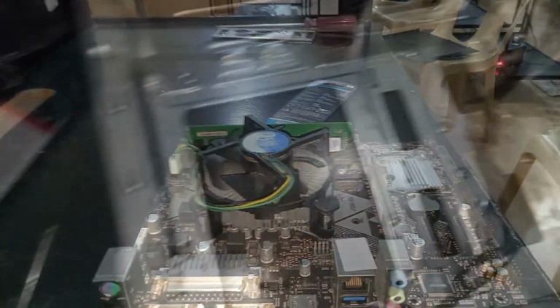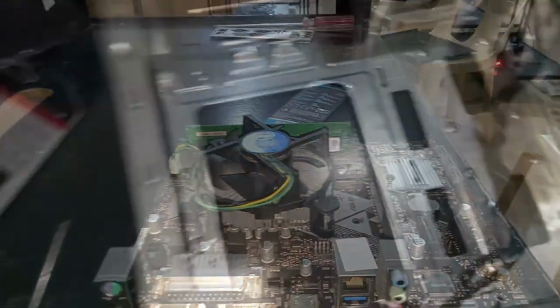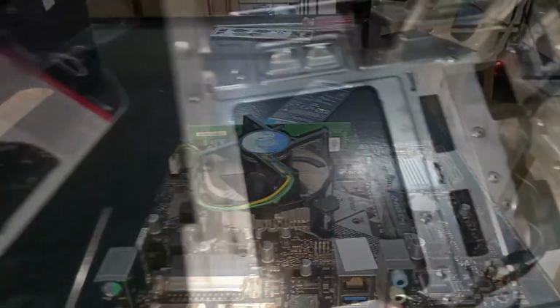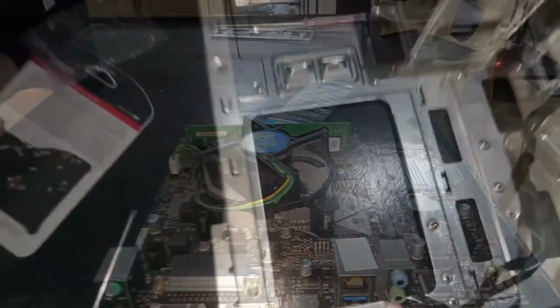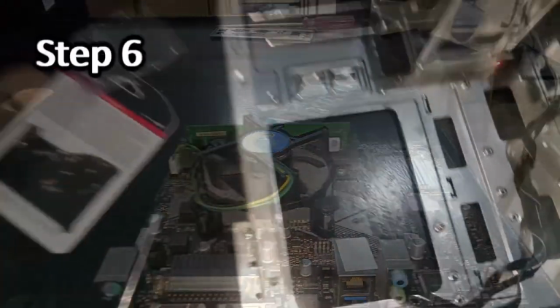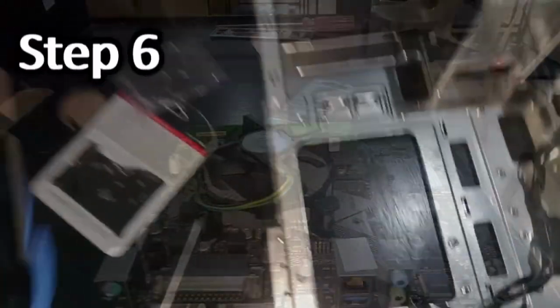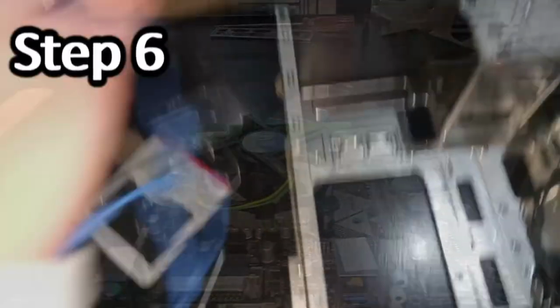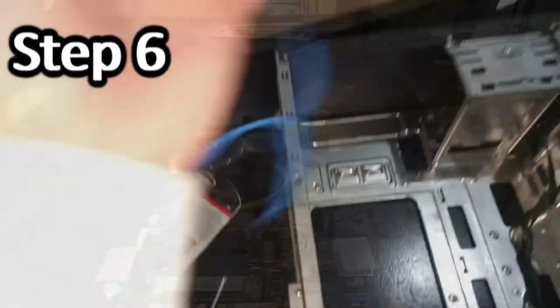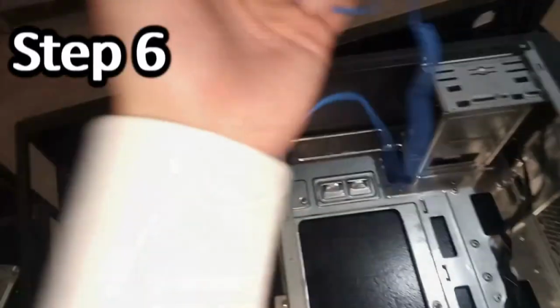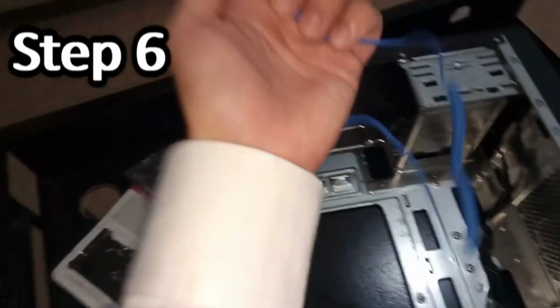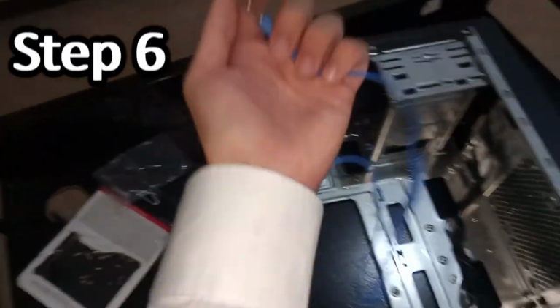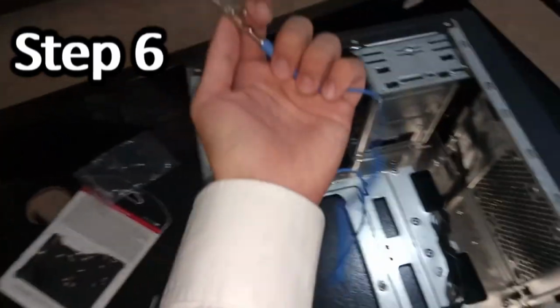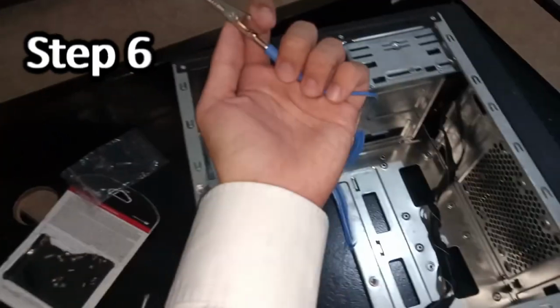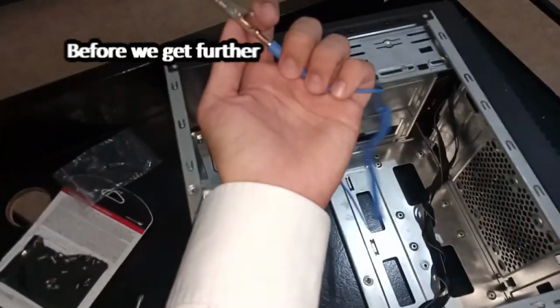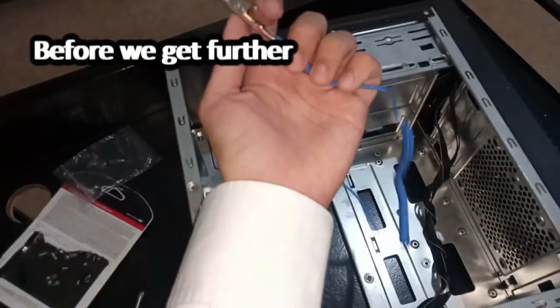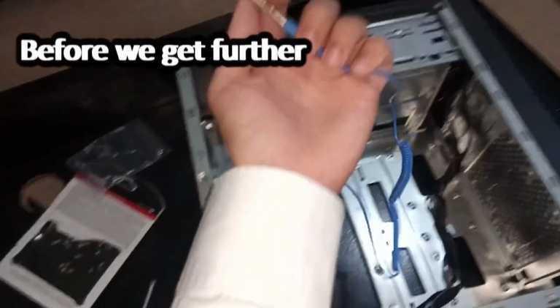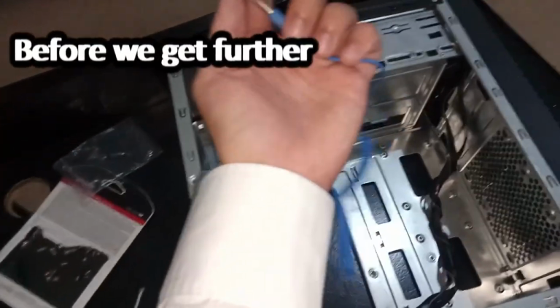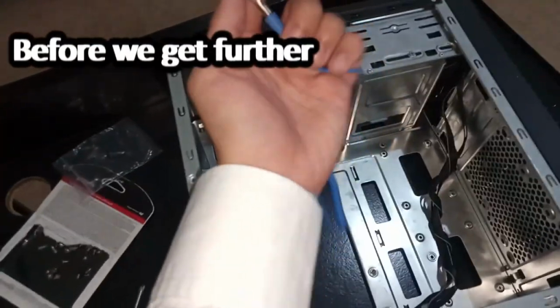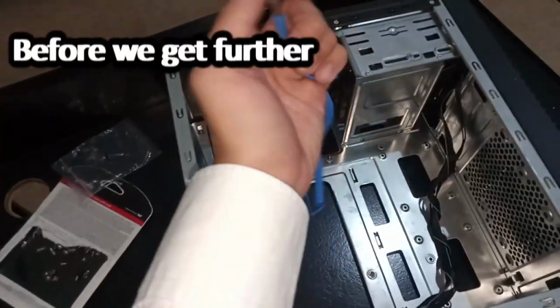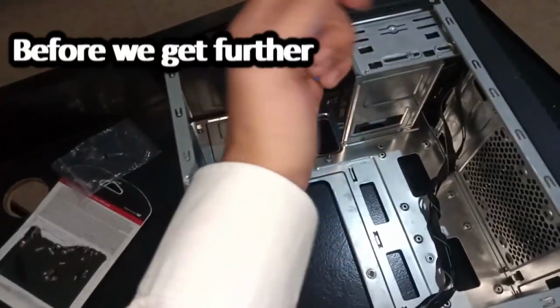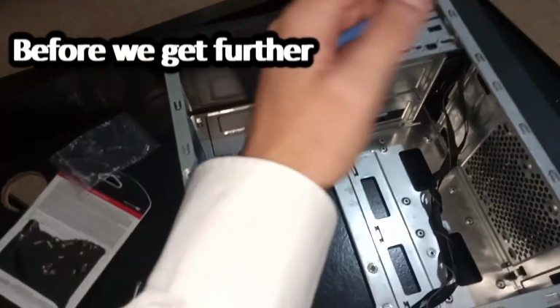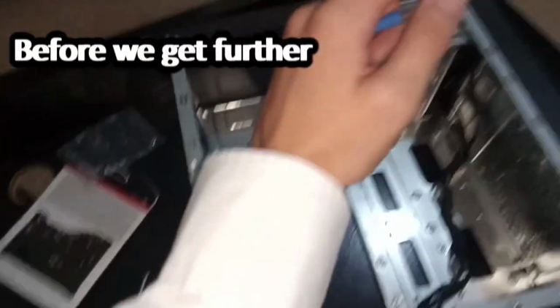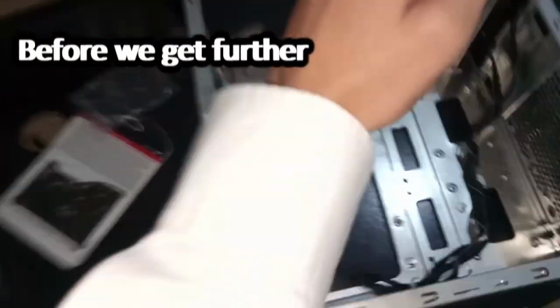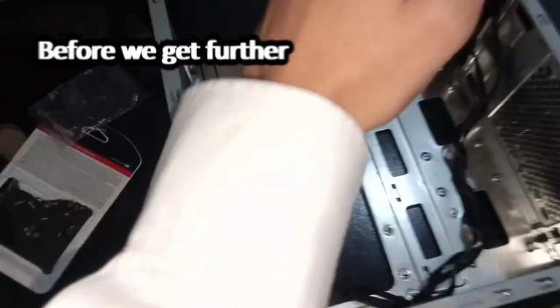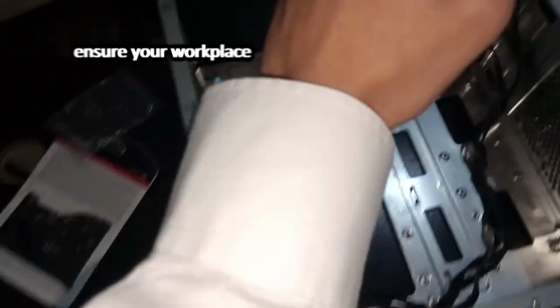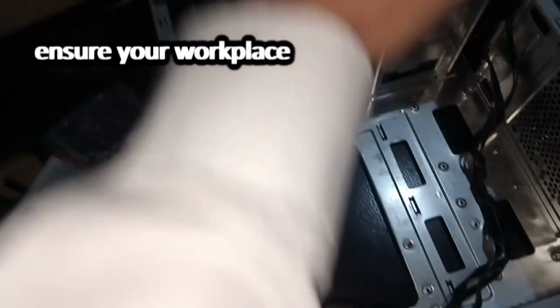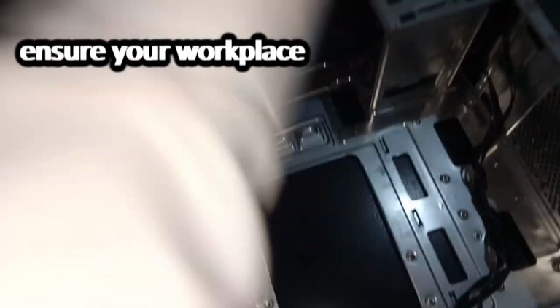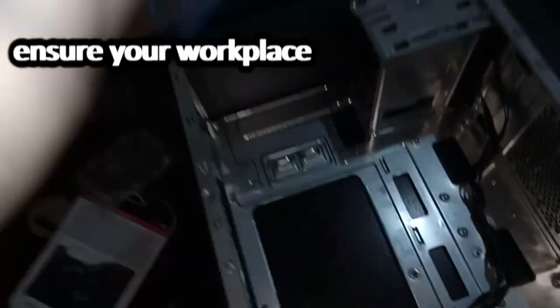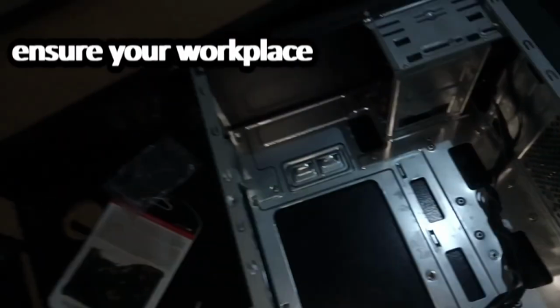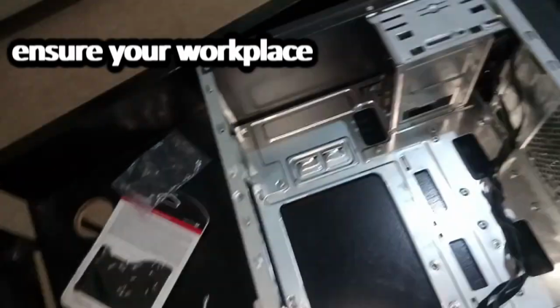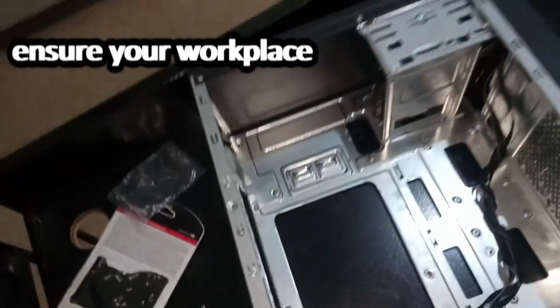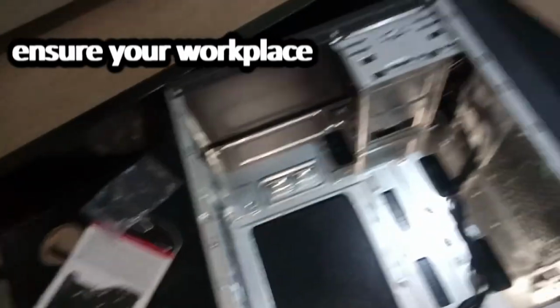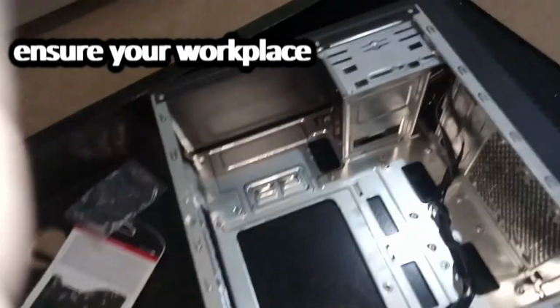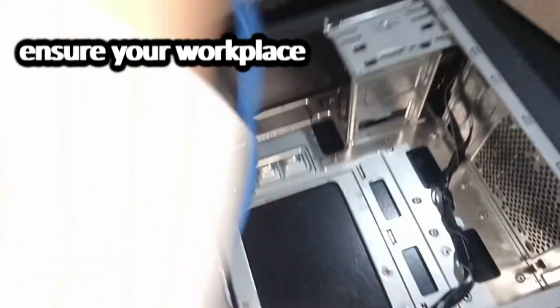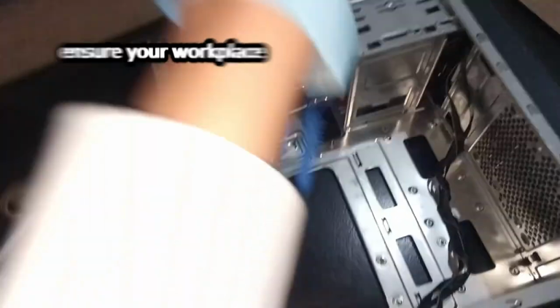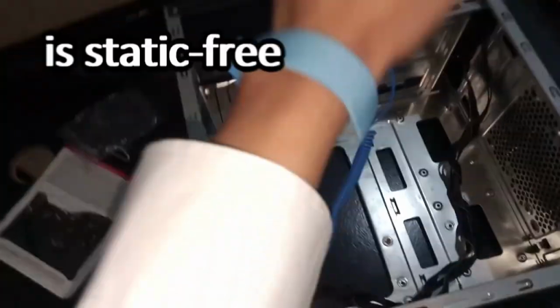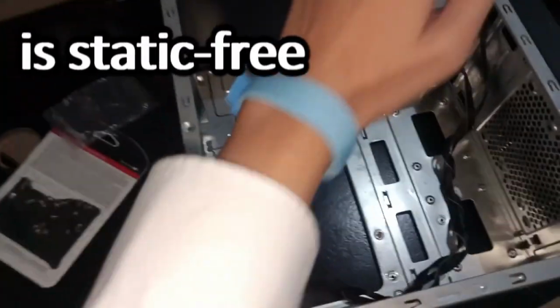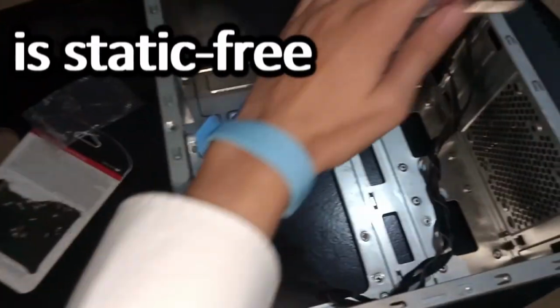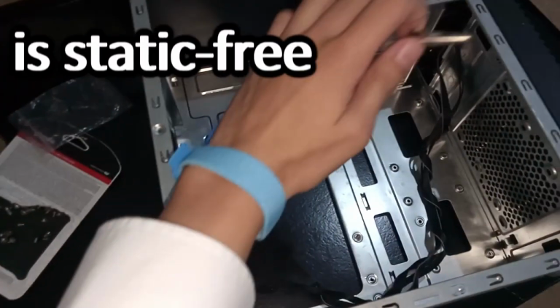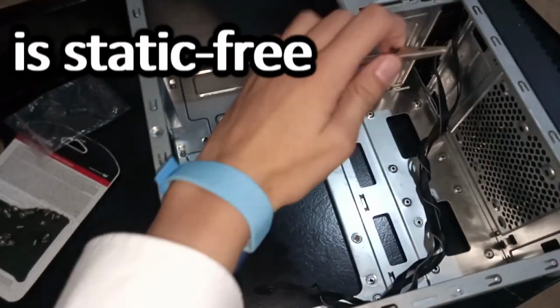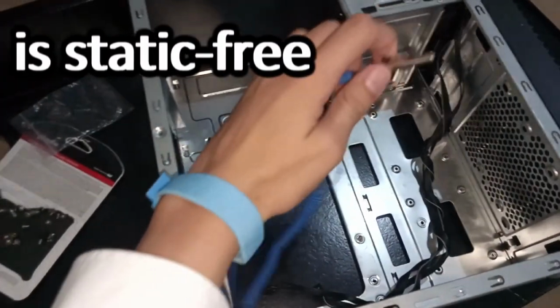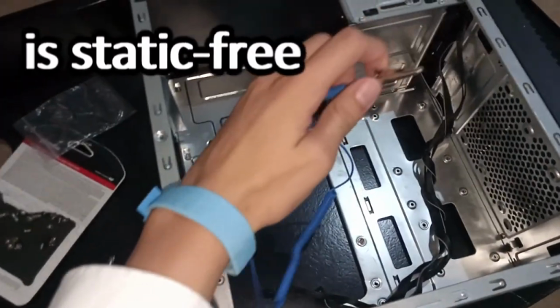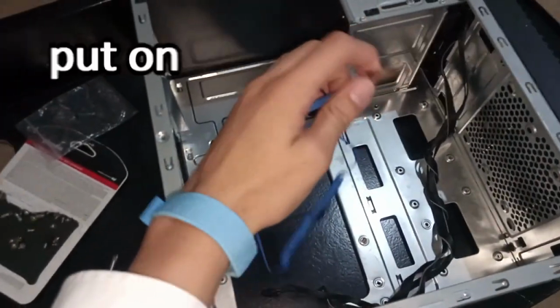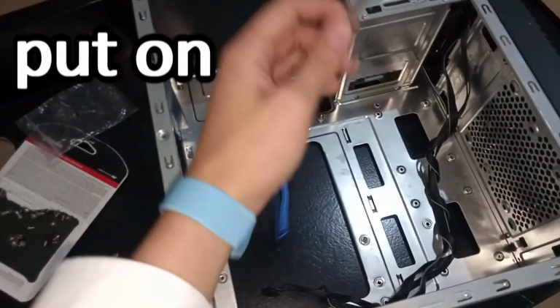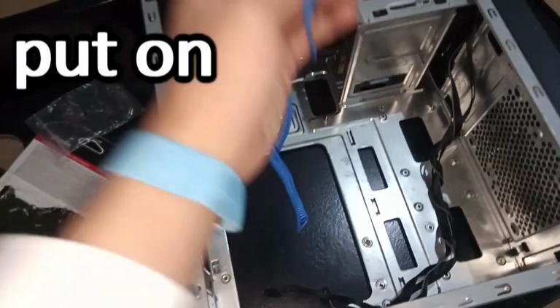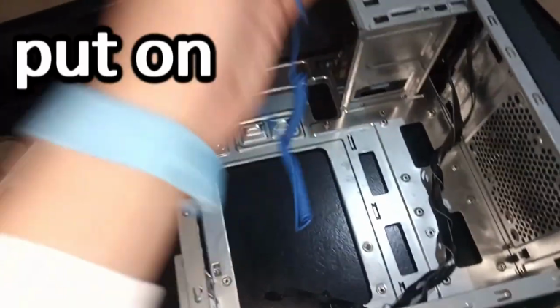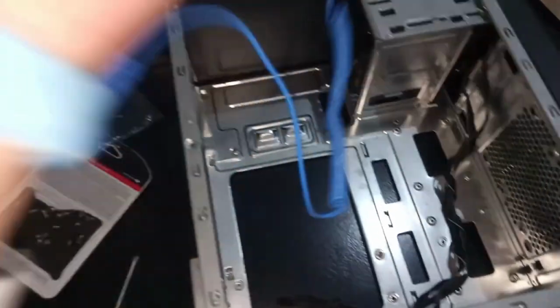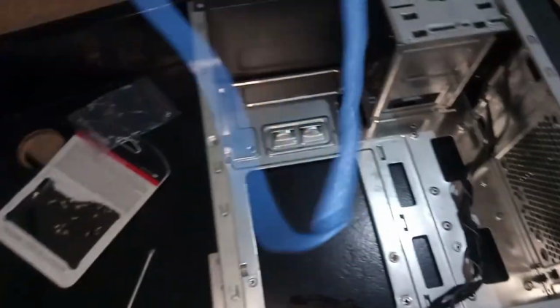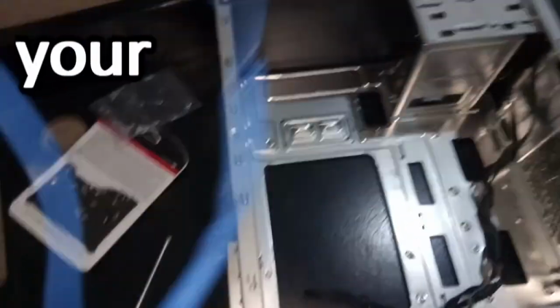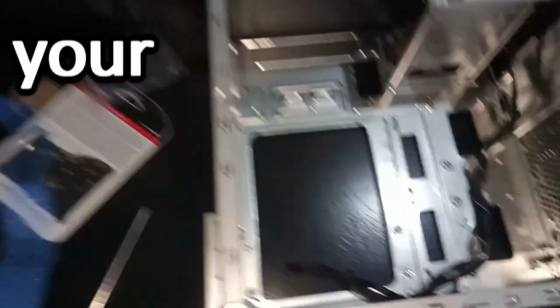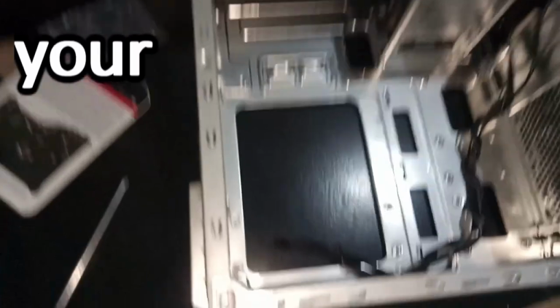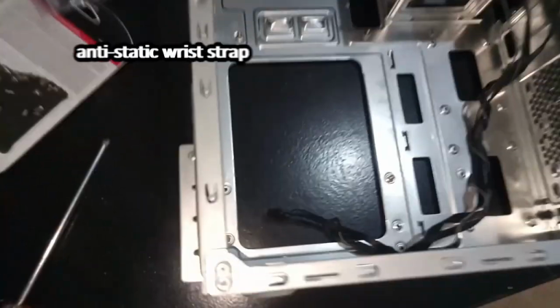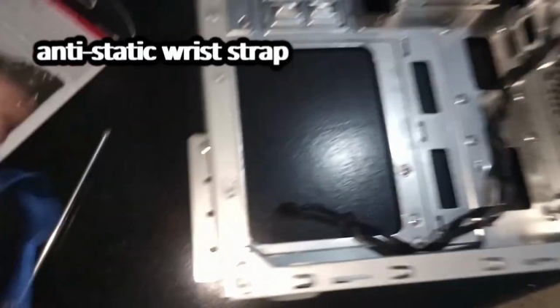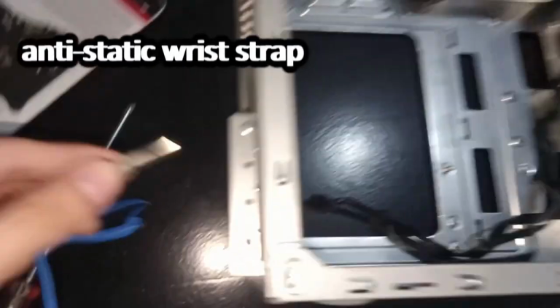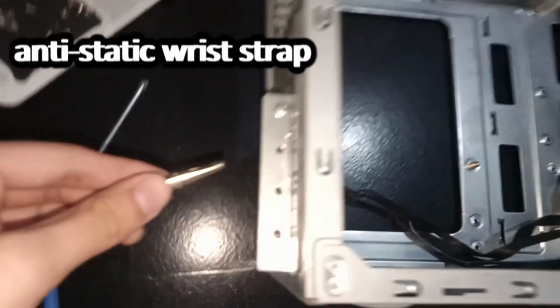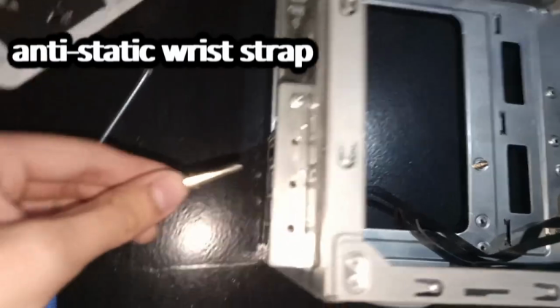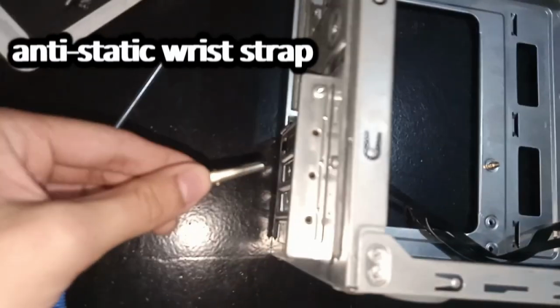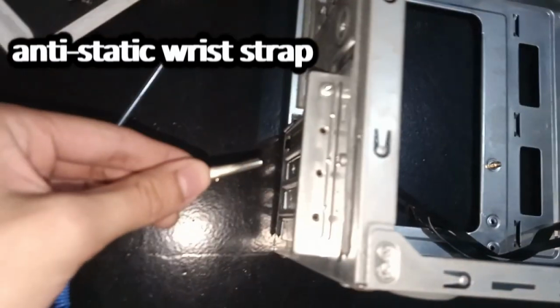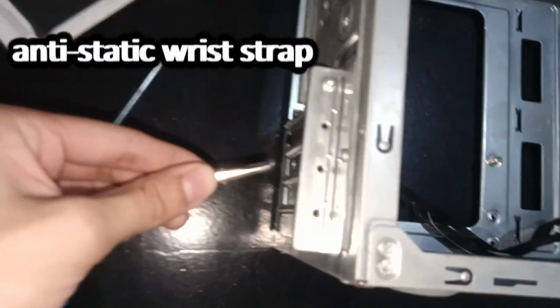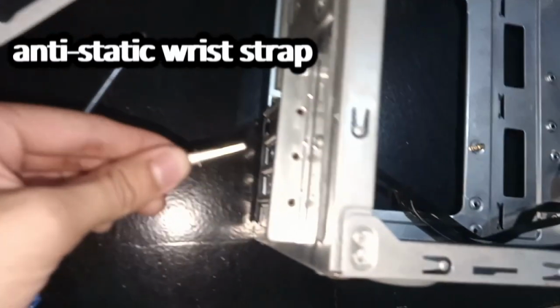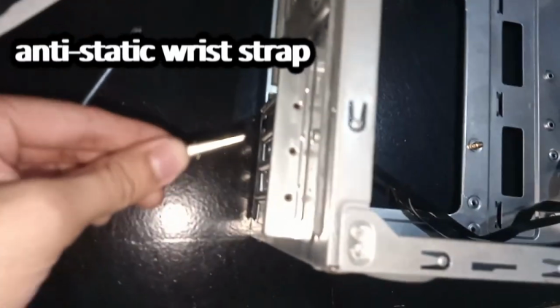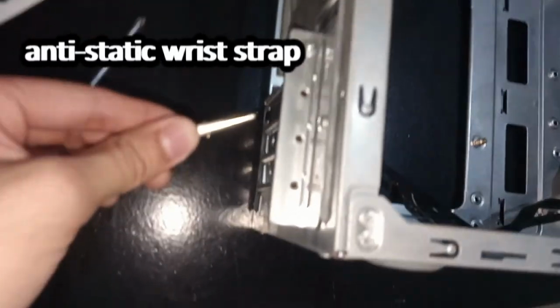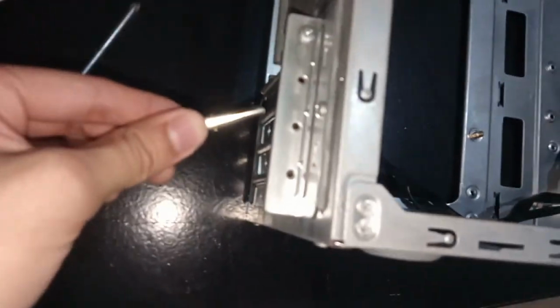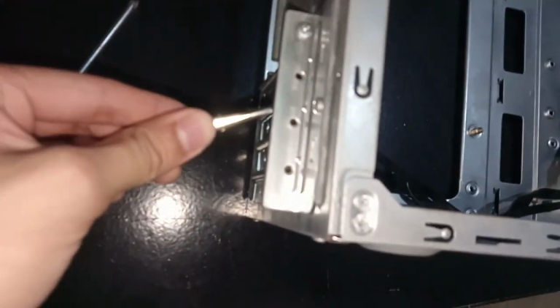Step 6: Before we get further, ensure your workplace is static free. Put on your anti-static wrist strap.